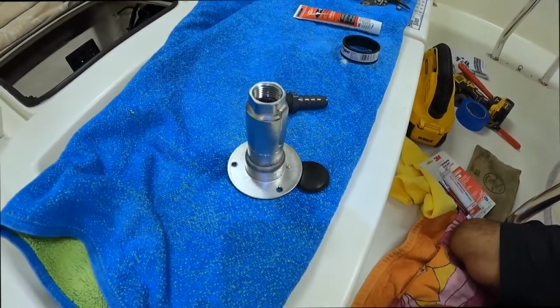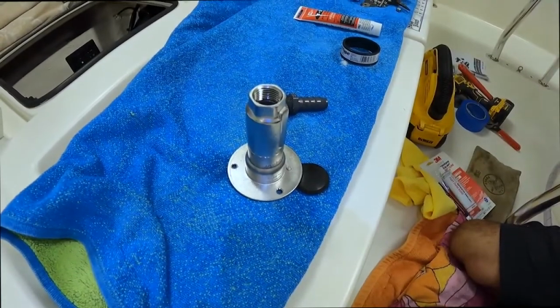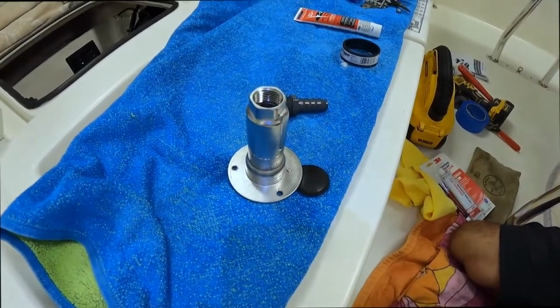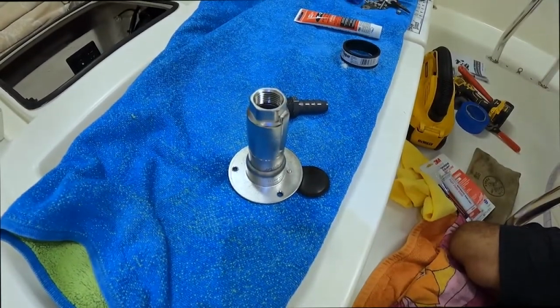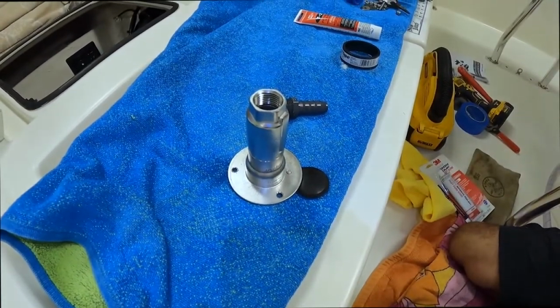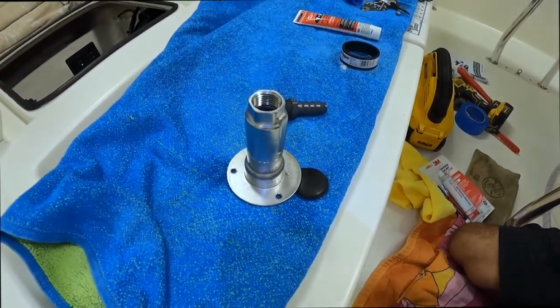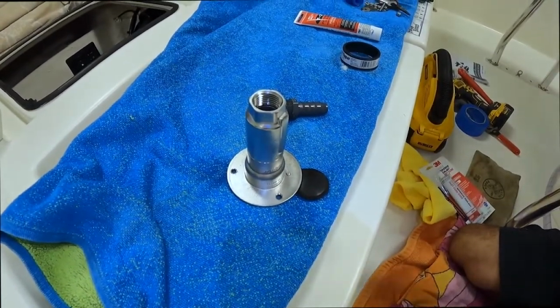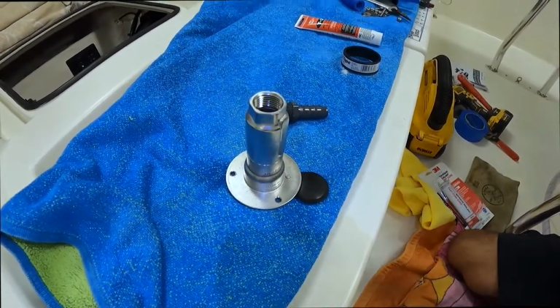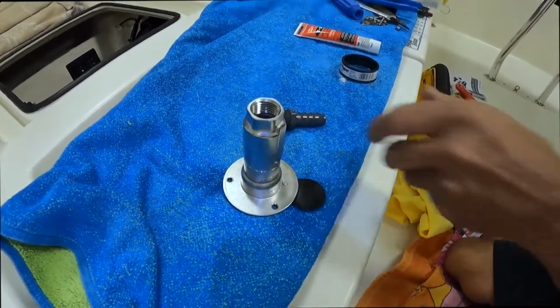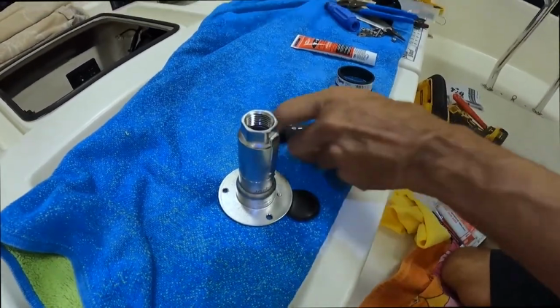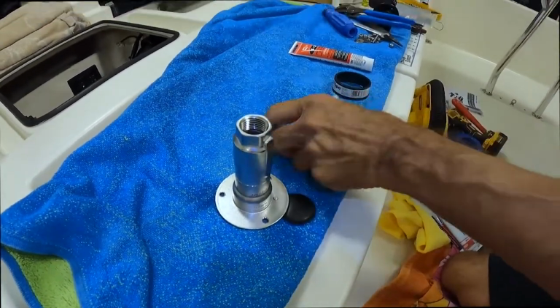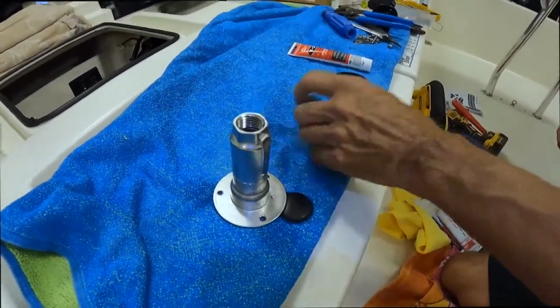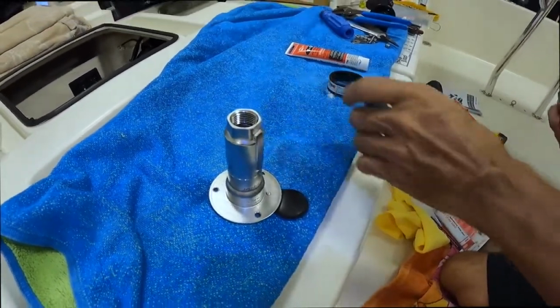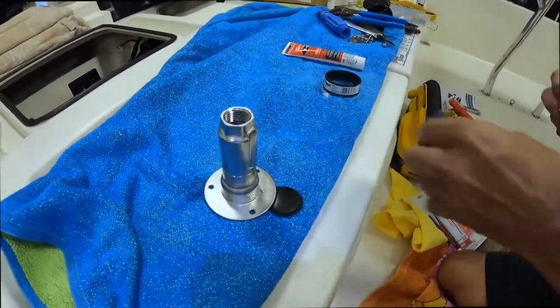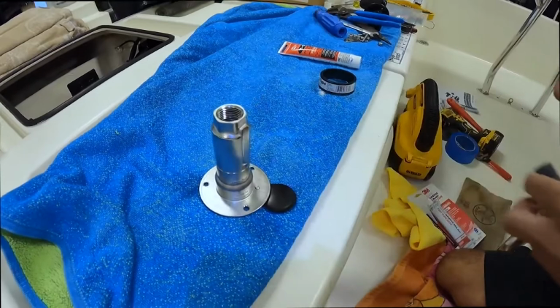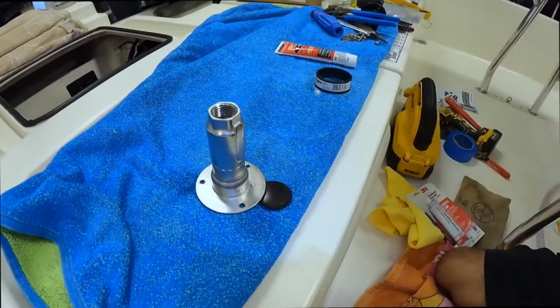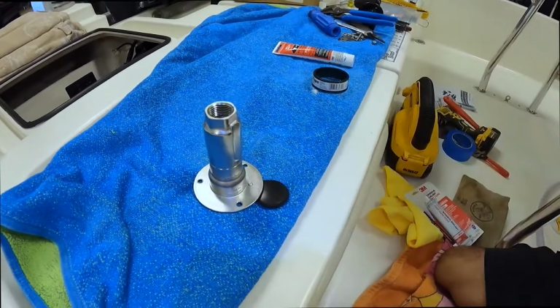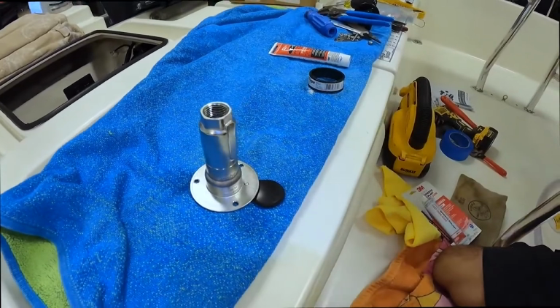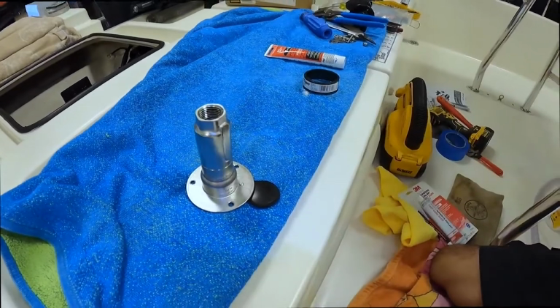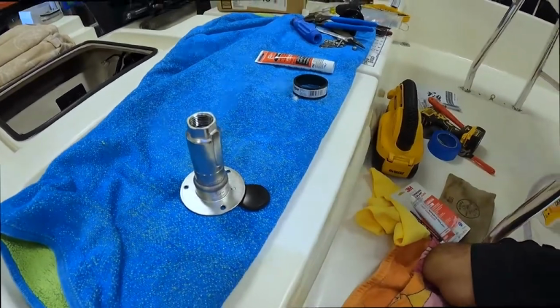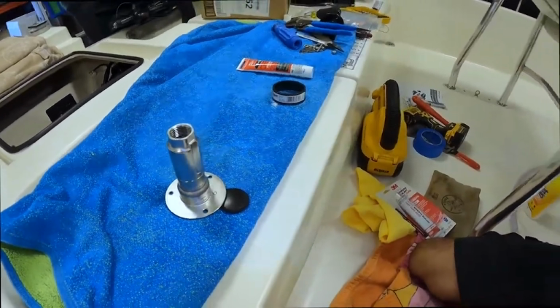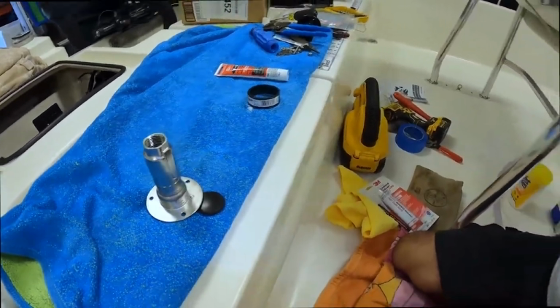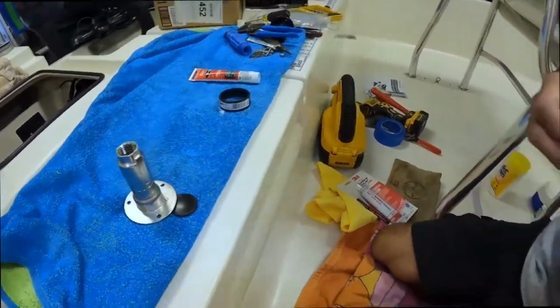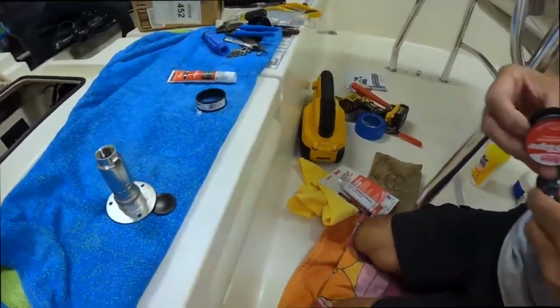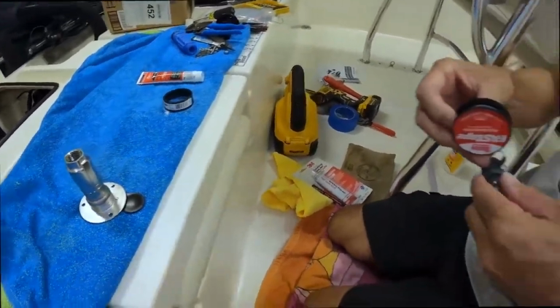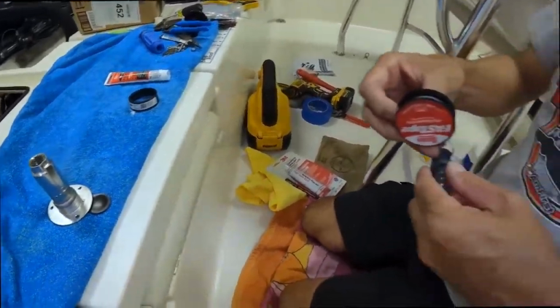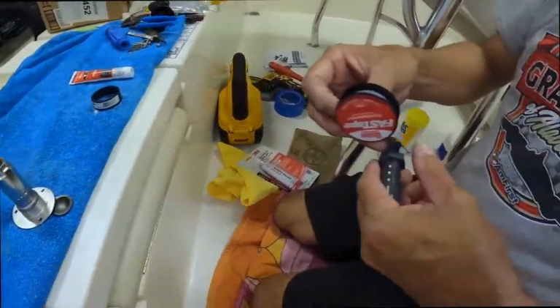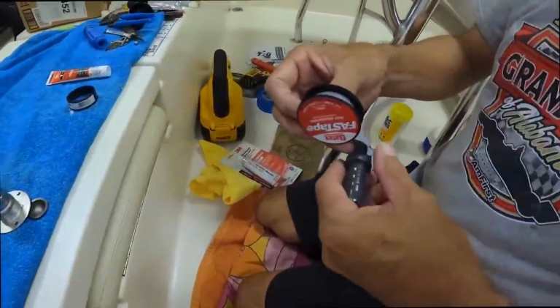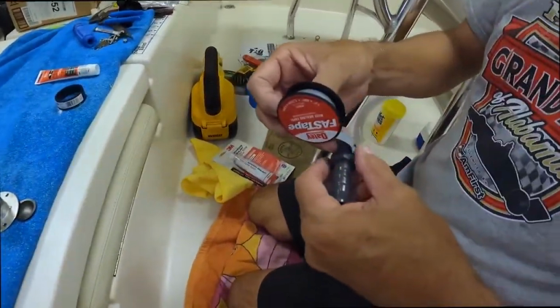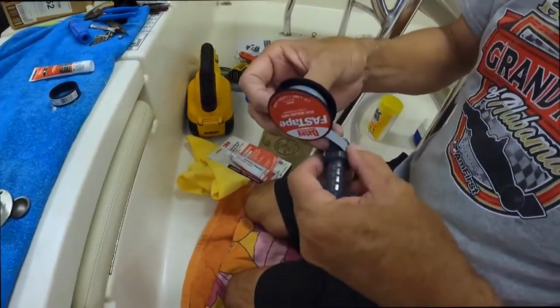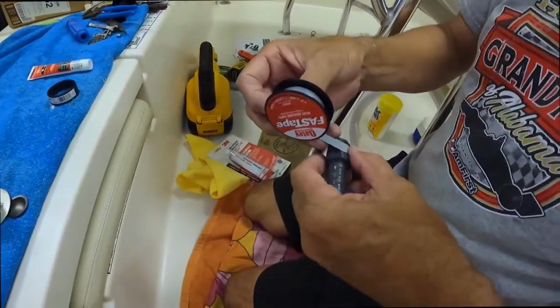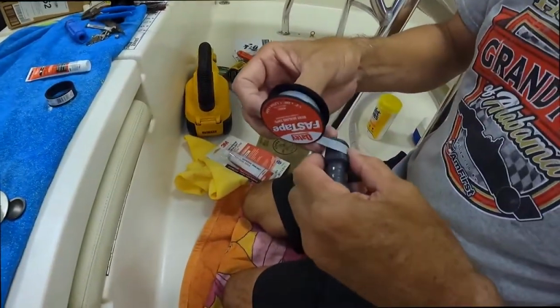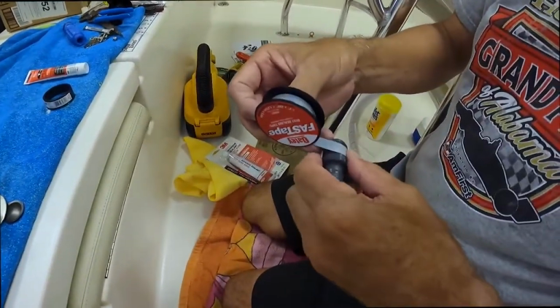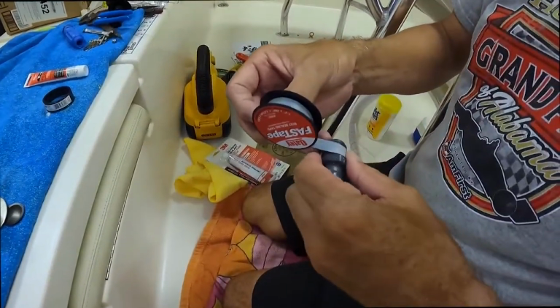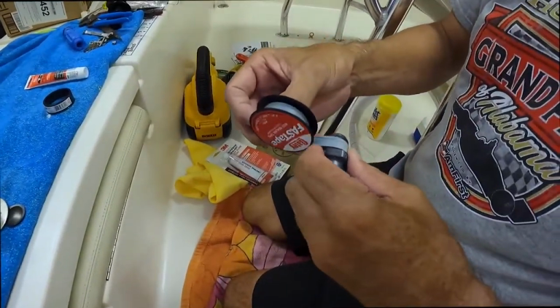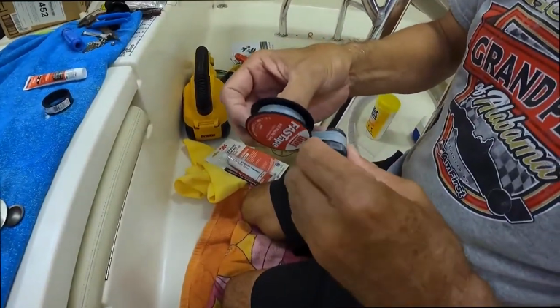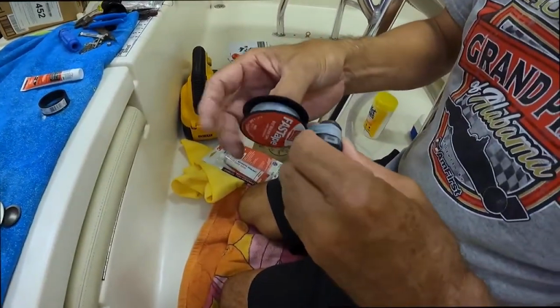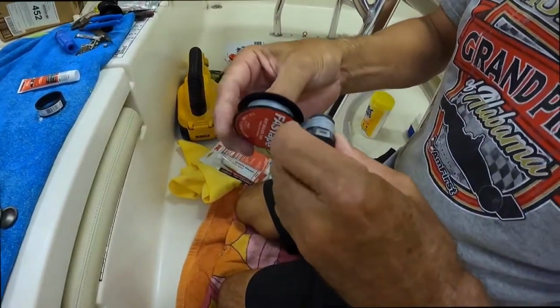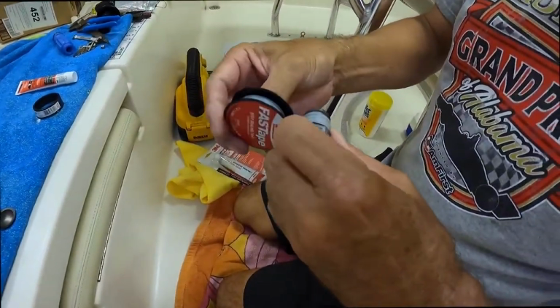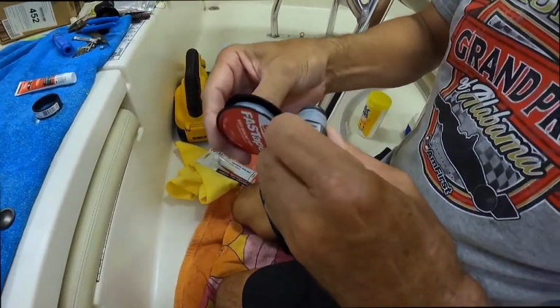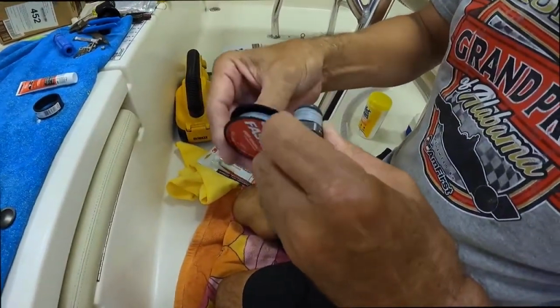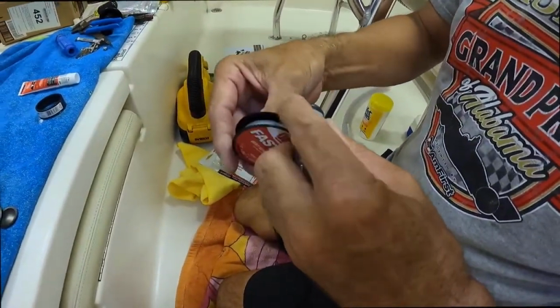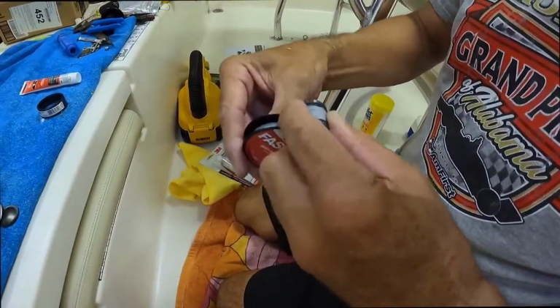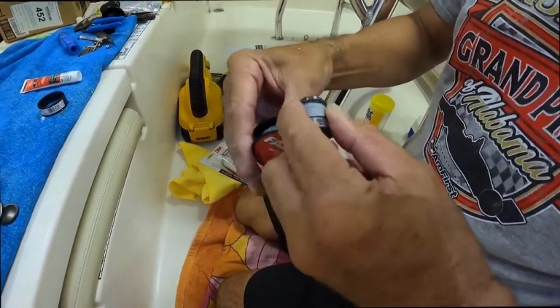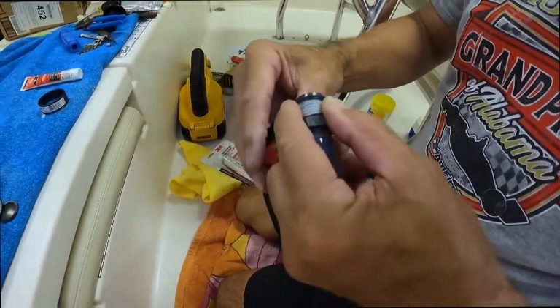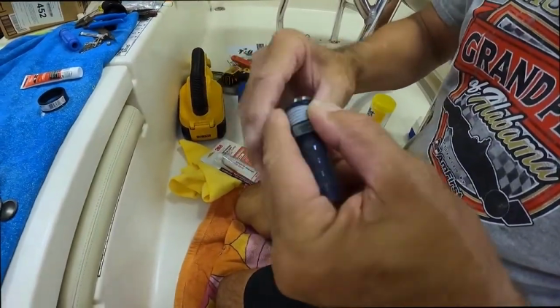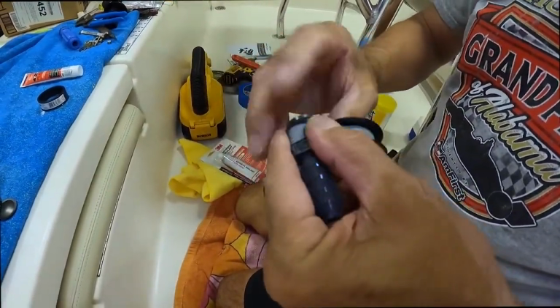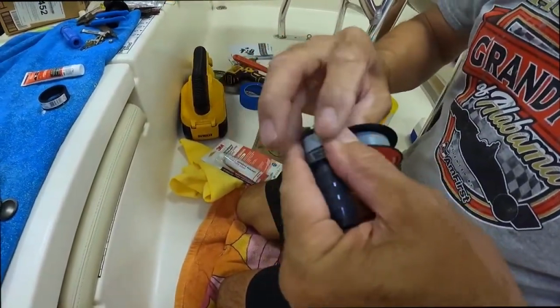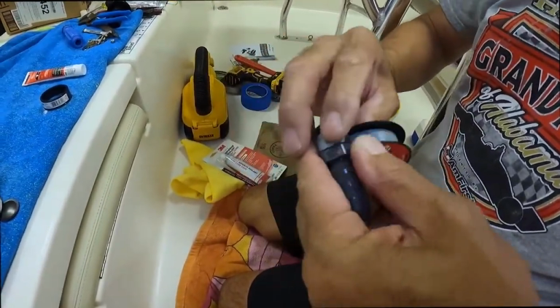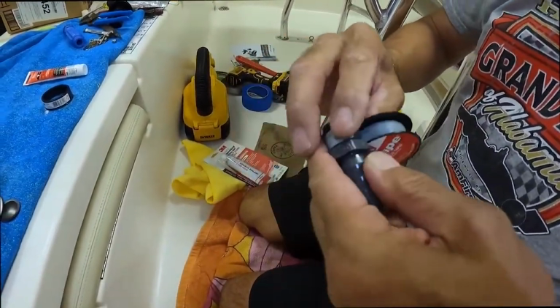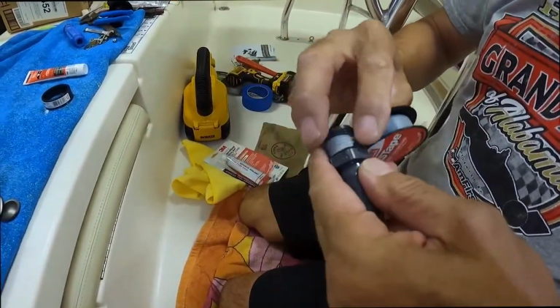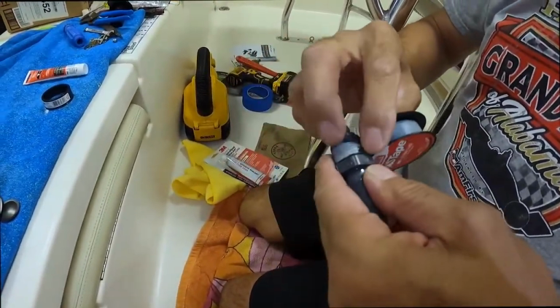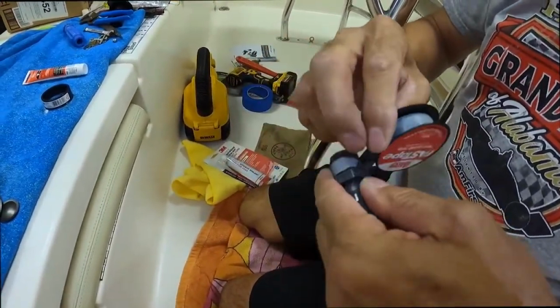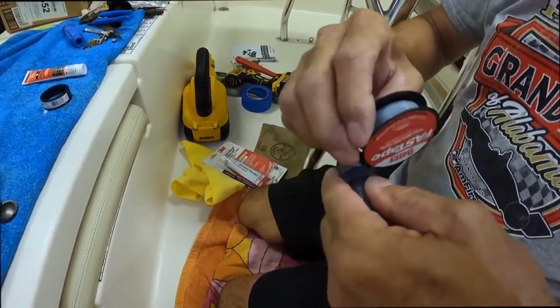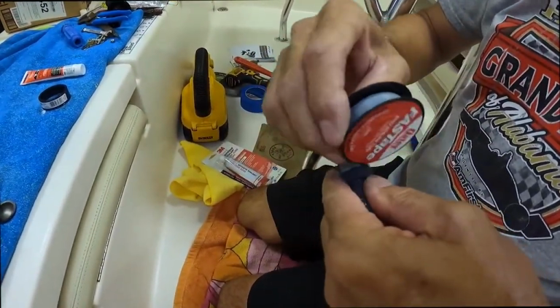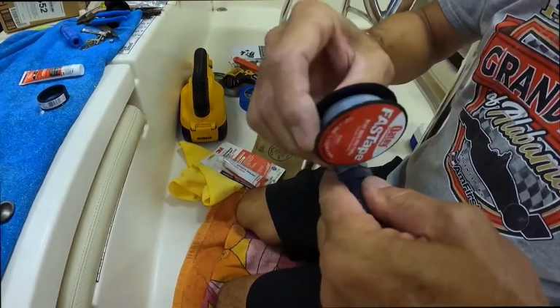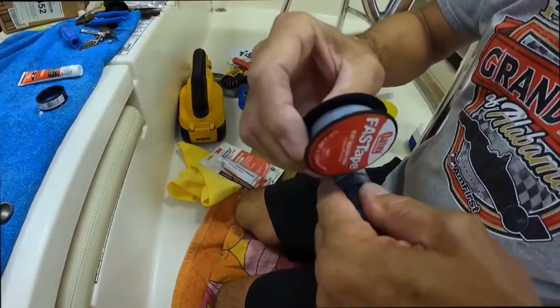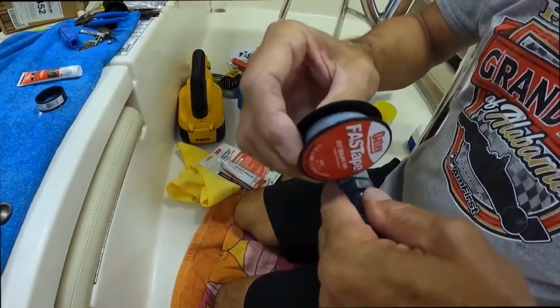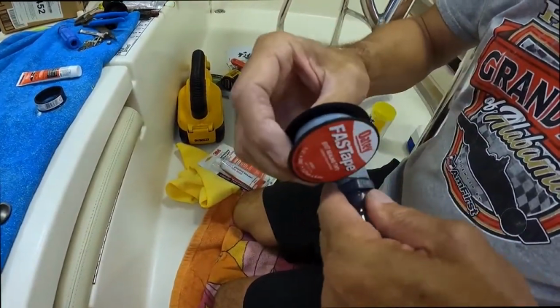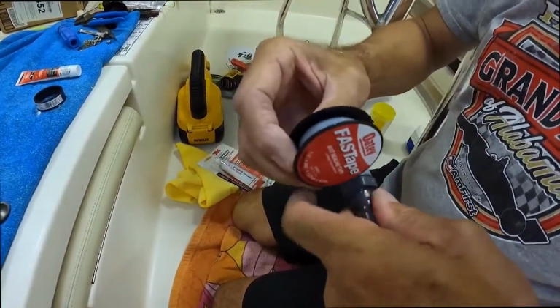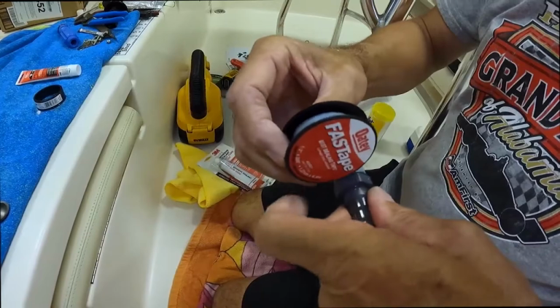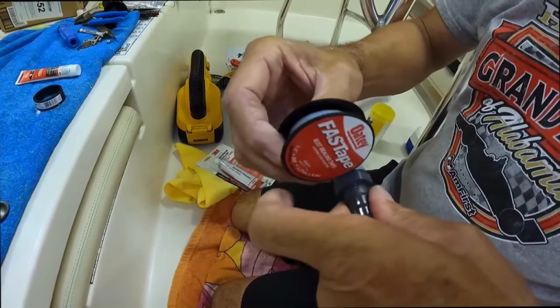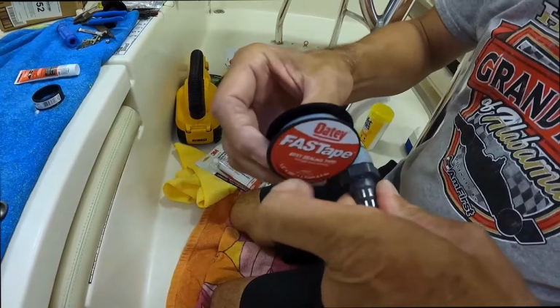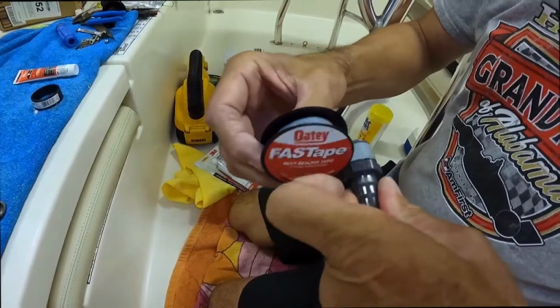All right, so now we're going to put the barb adapter — the hose barb adapter — in place.